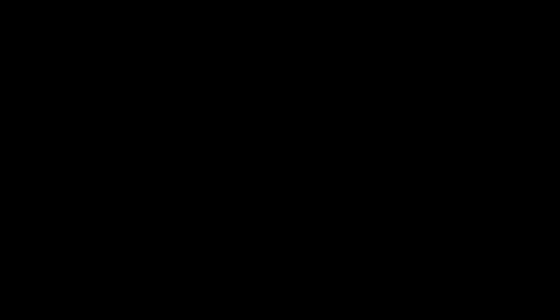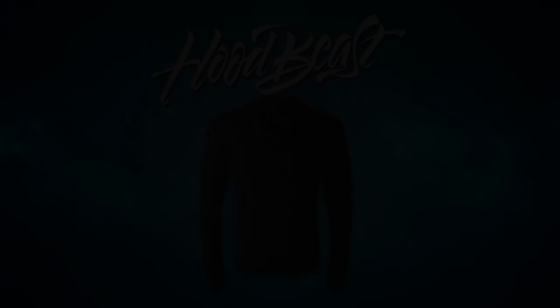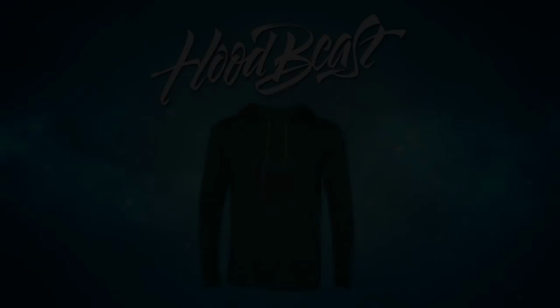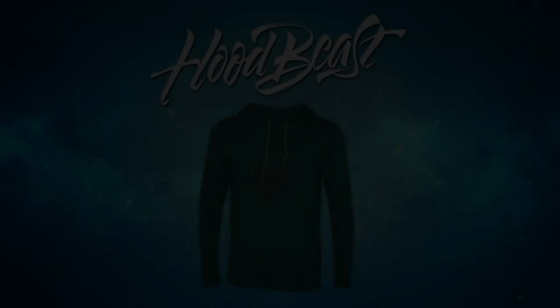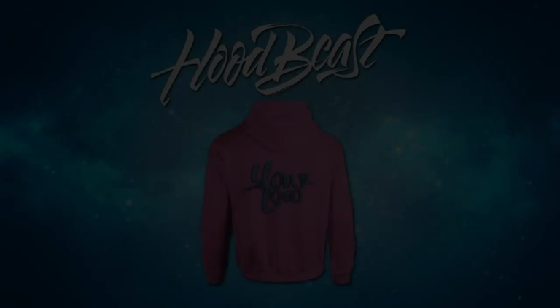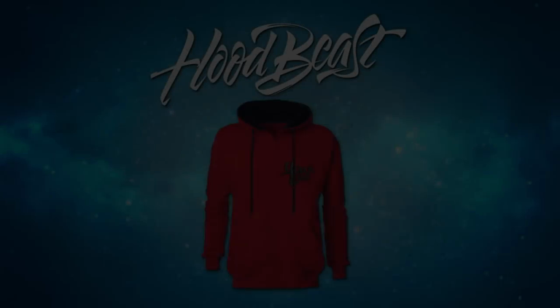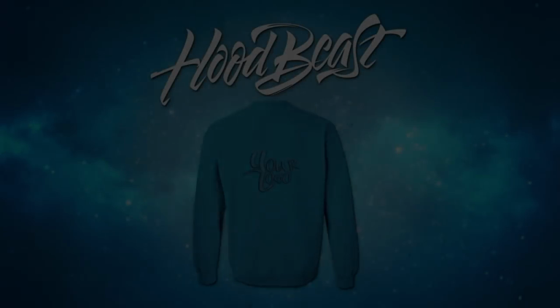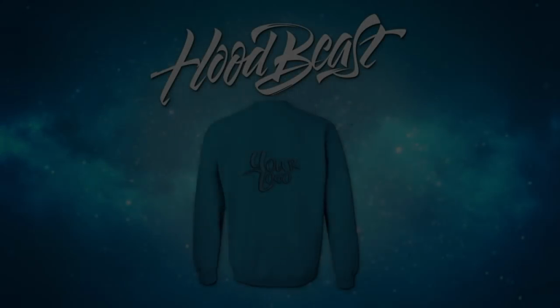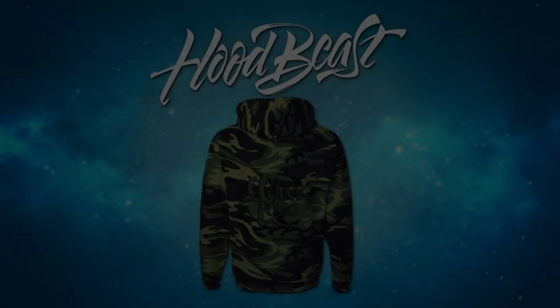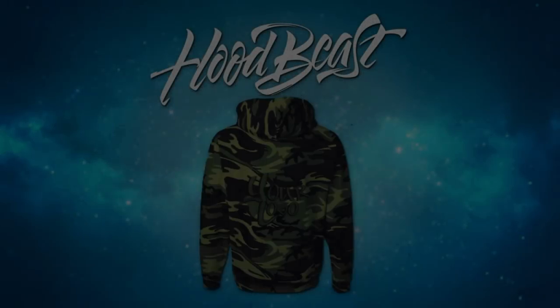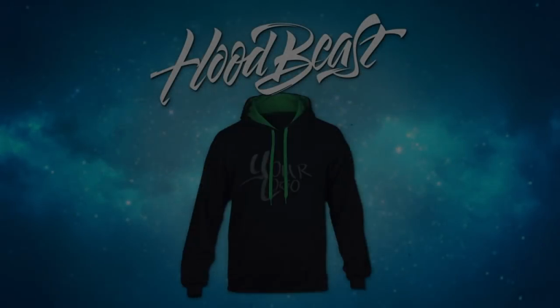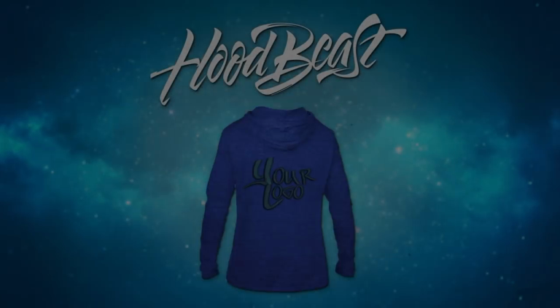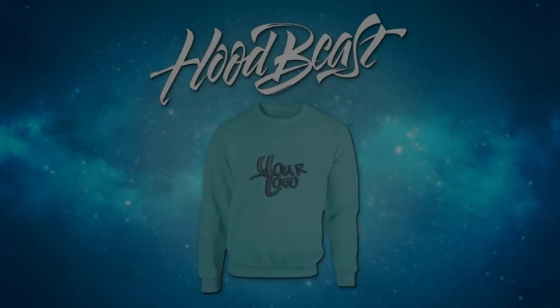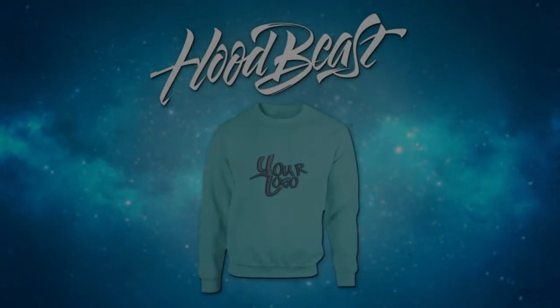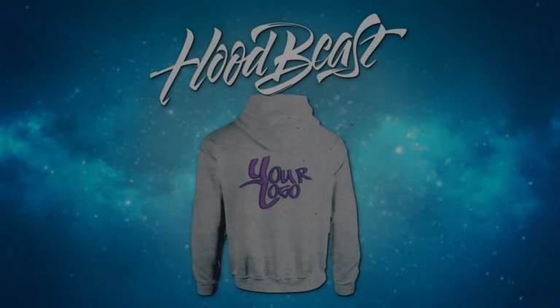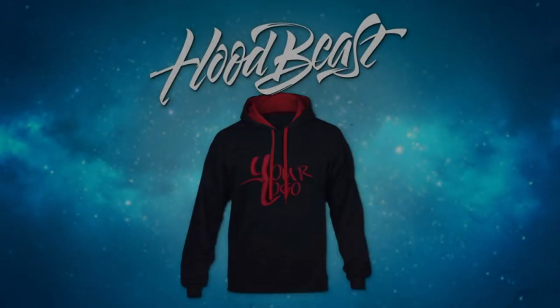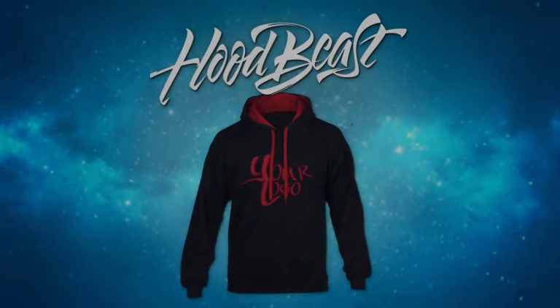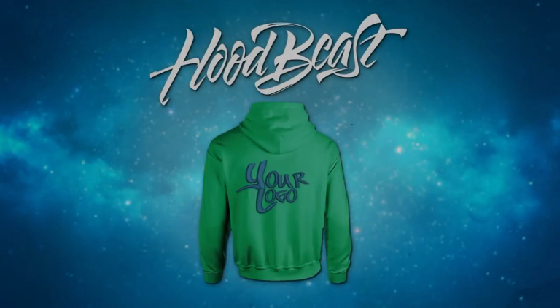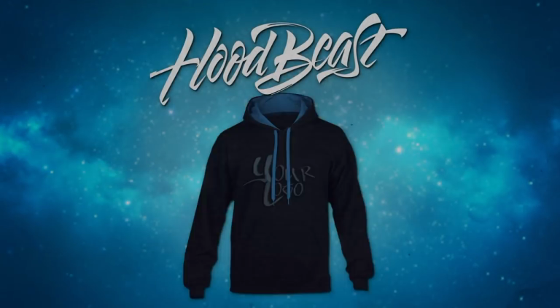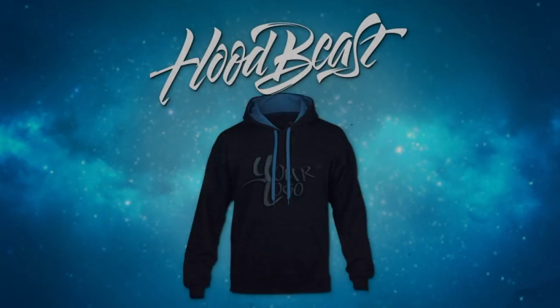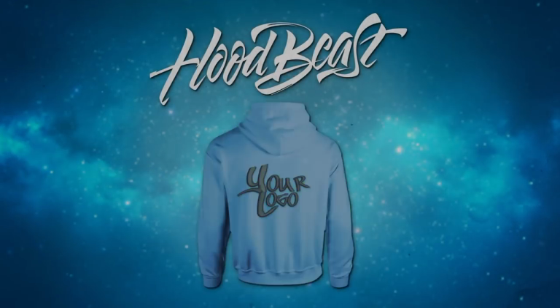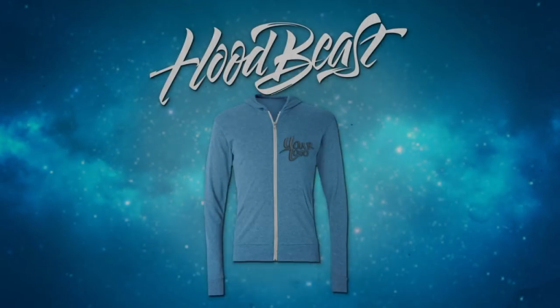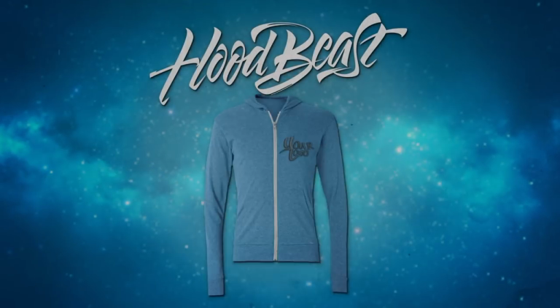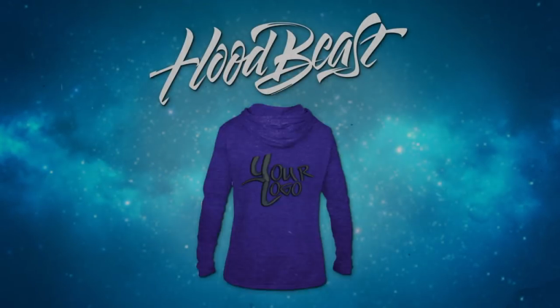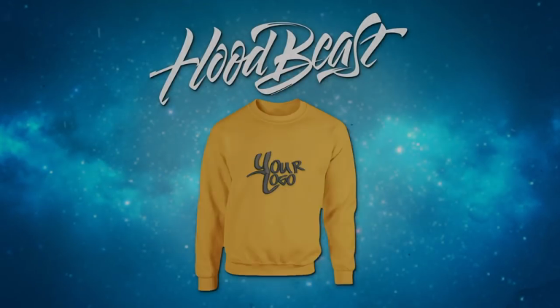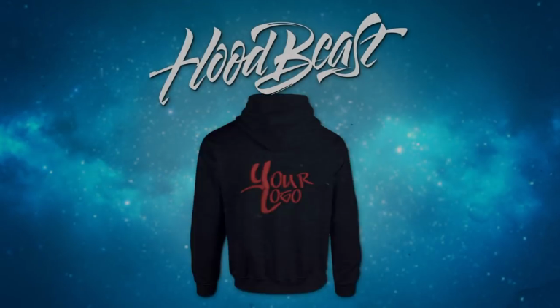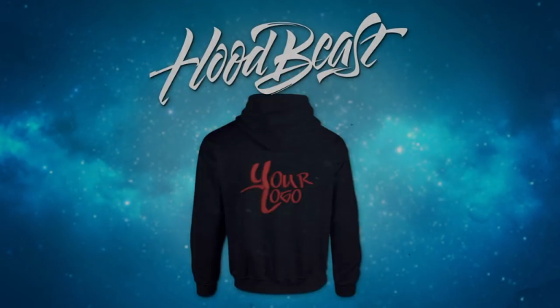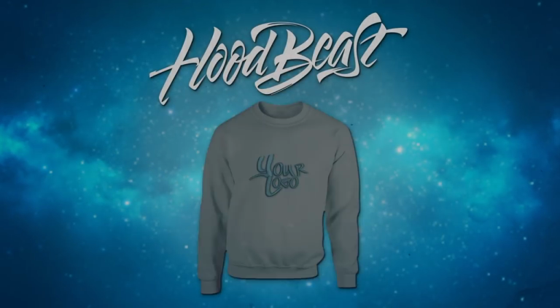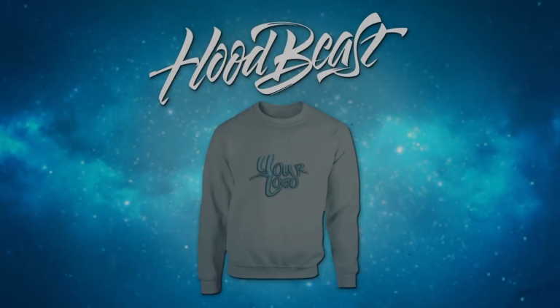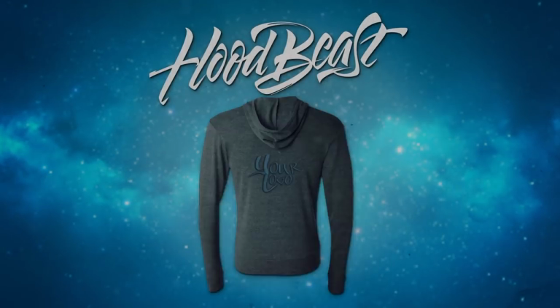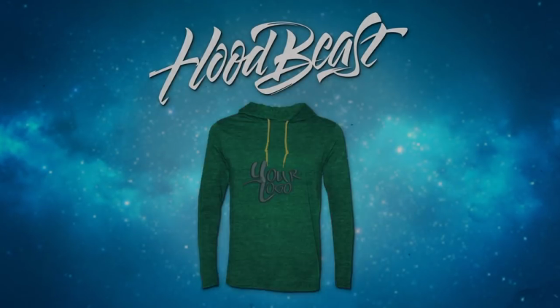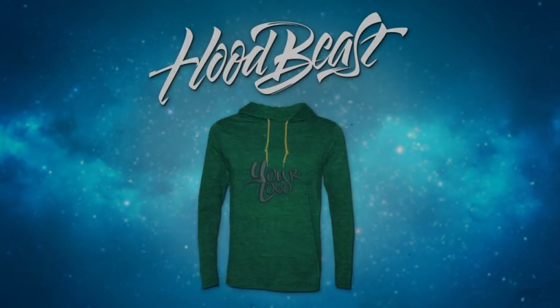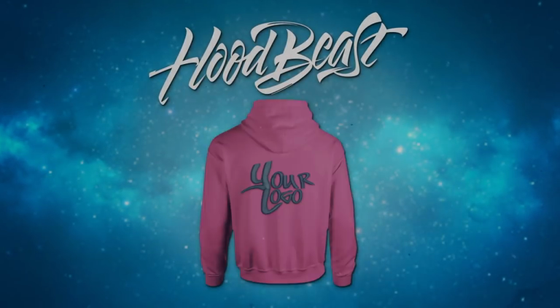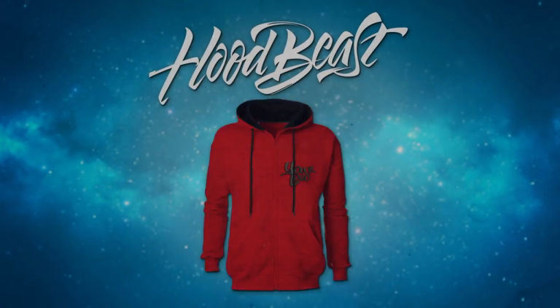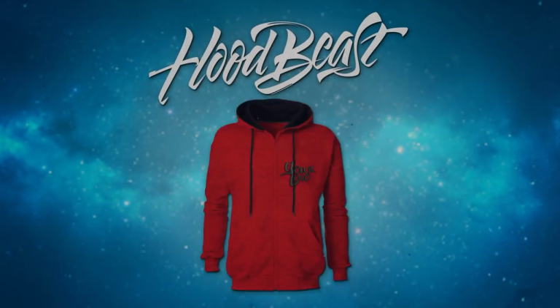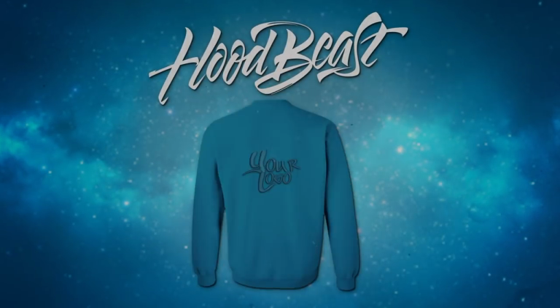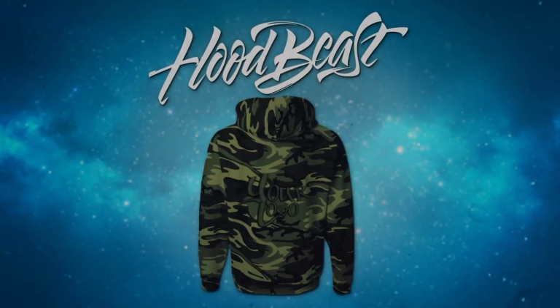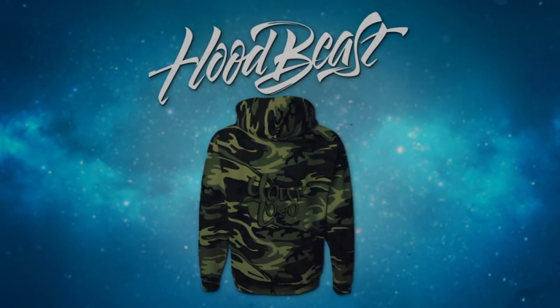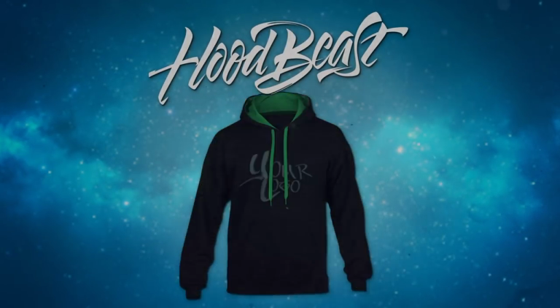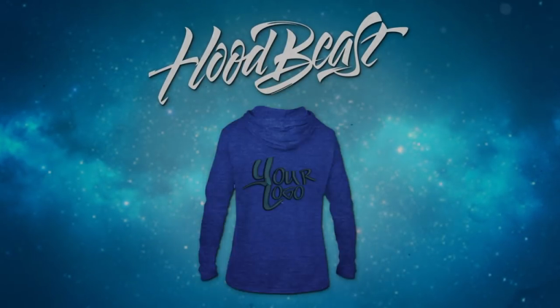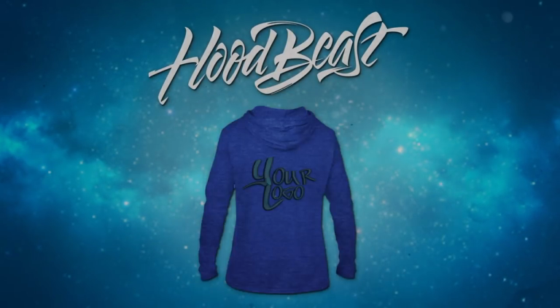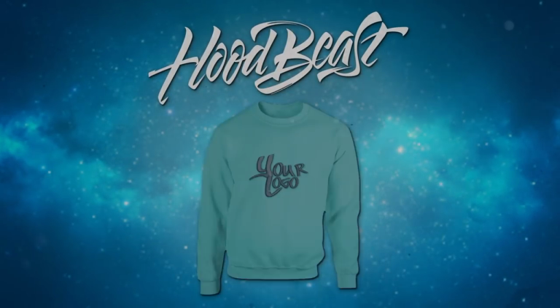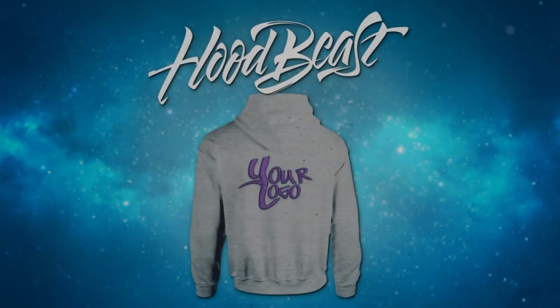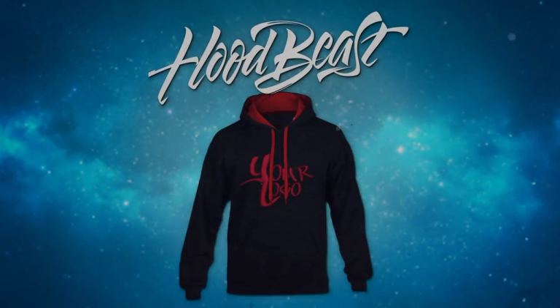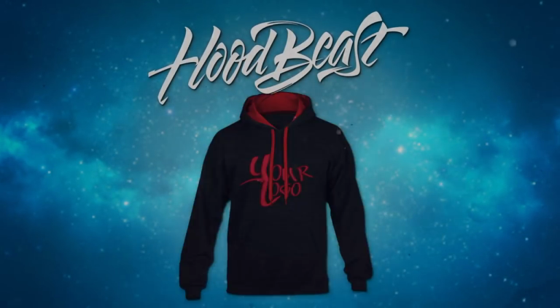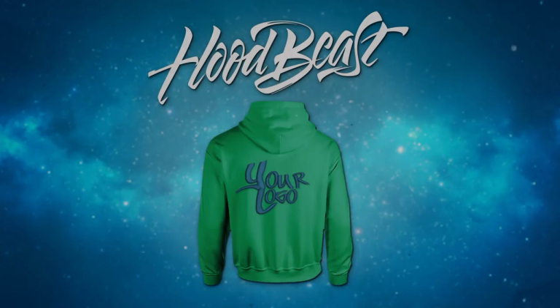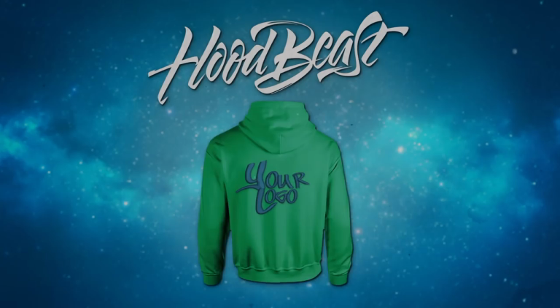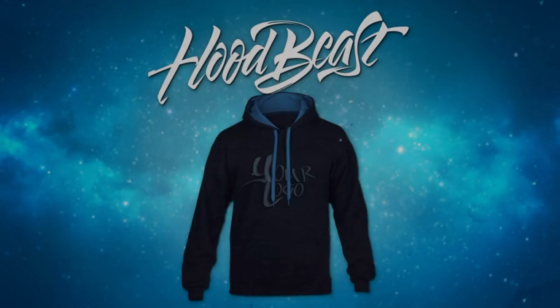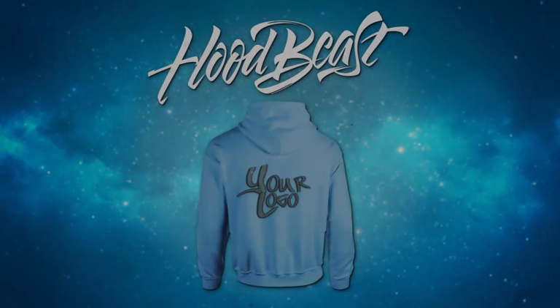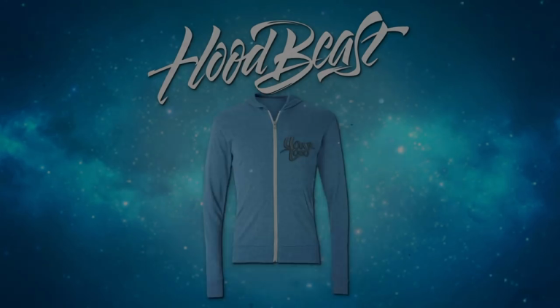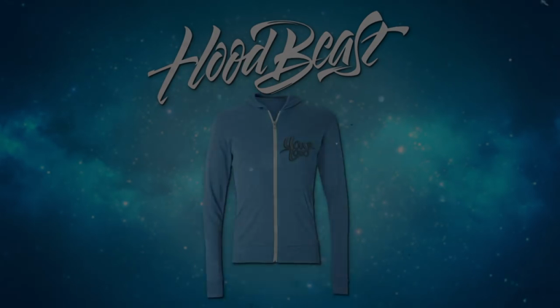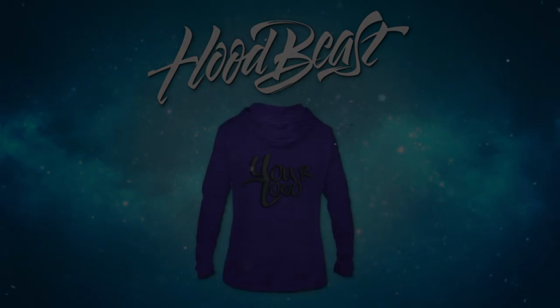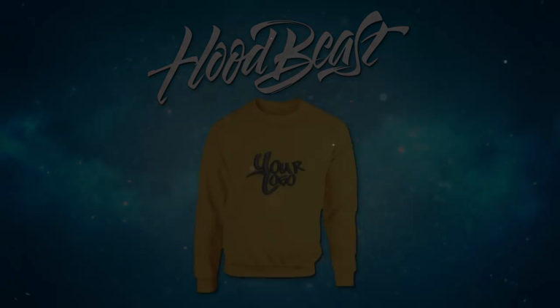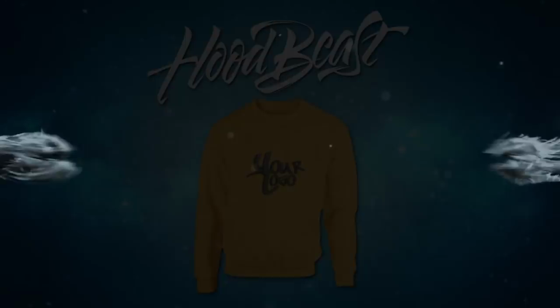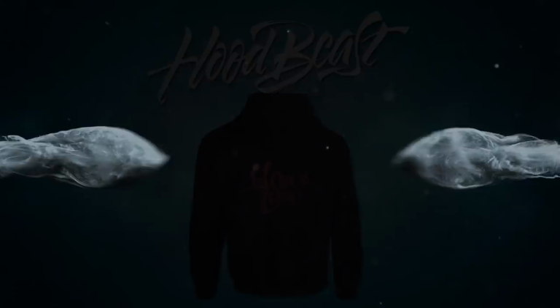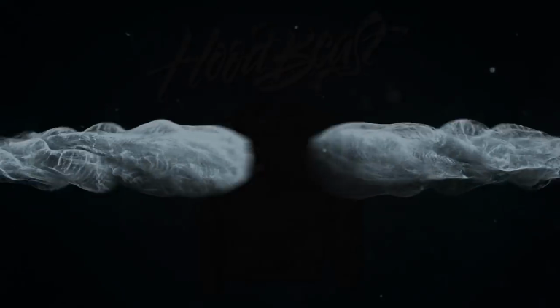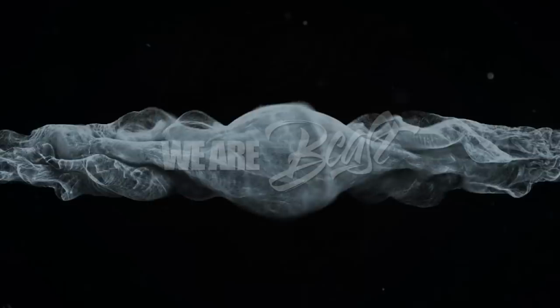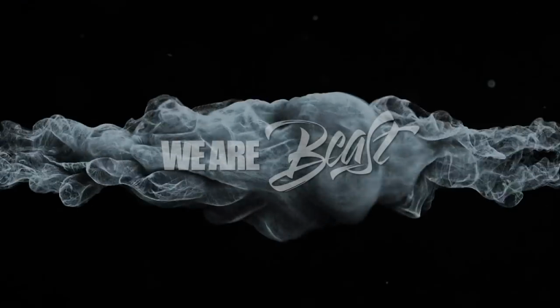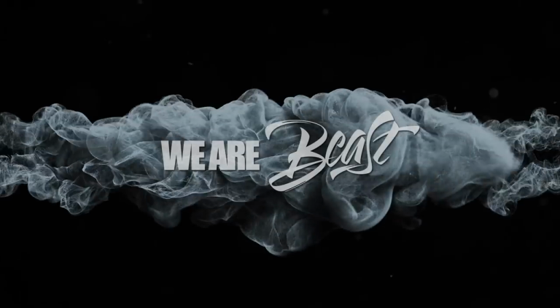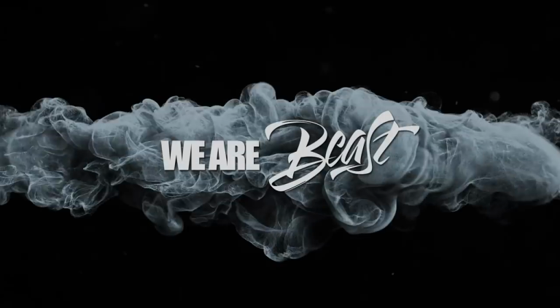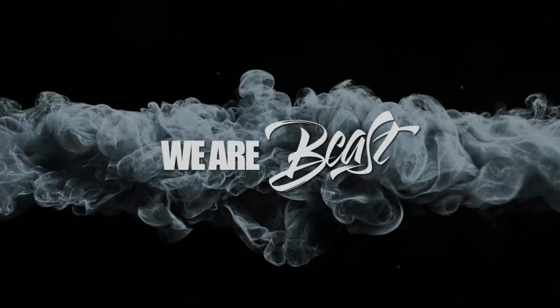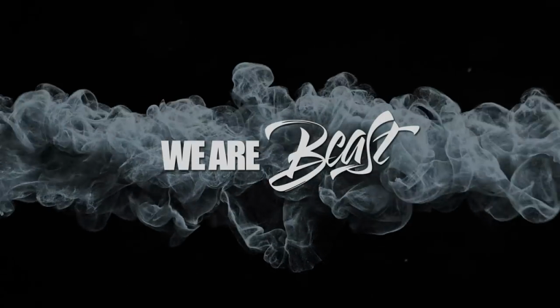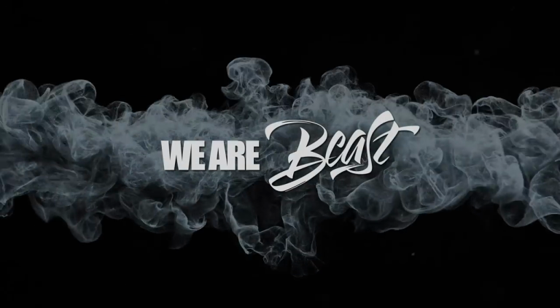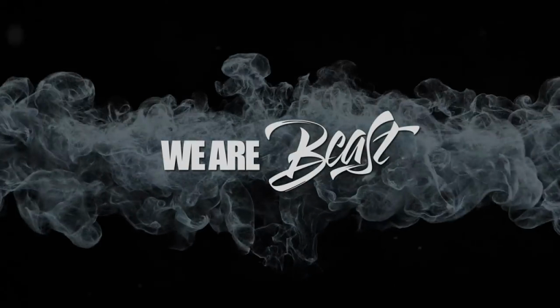This video is brought to you by Hoodbeast.com — design your own custom hoodies. Hoodbeast.com, we are beast.